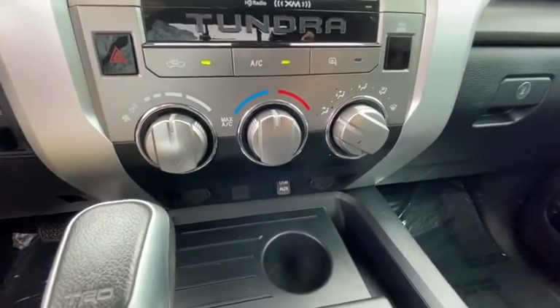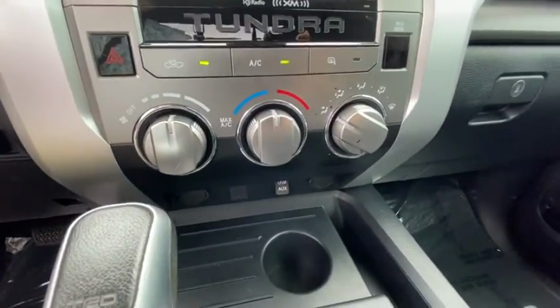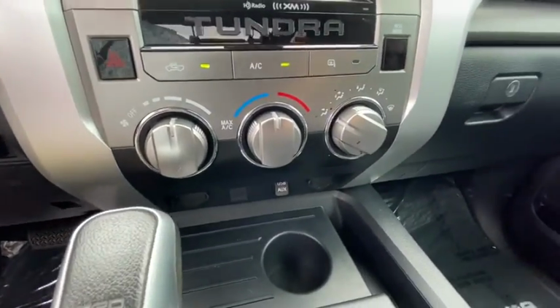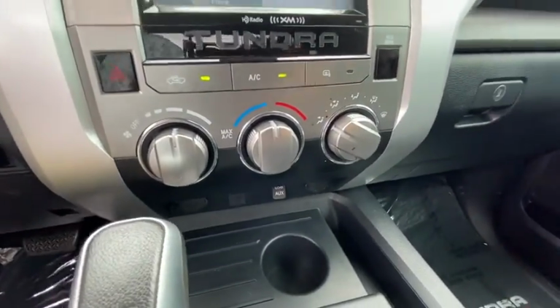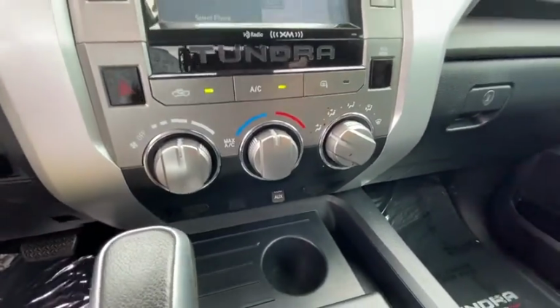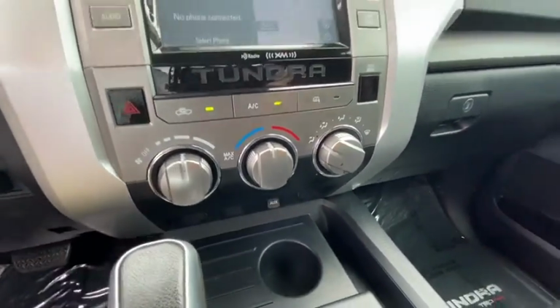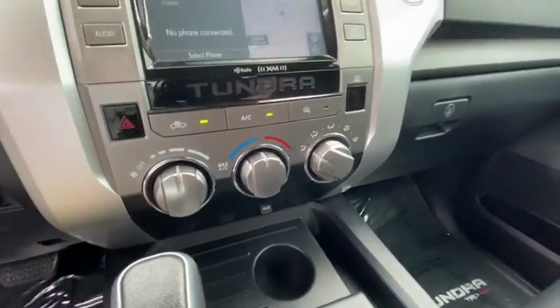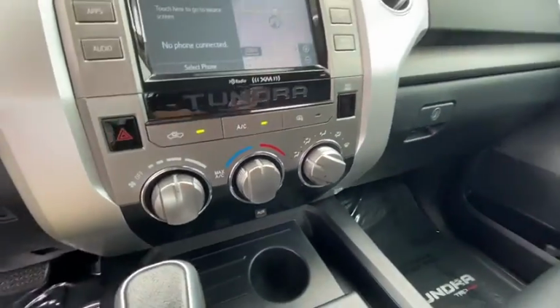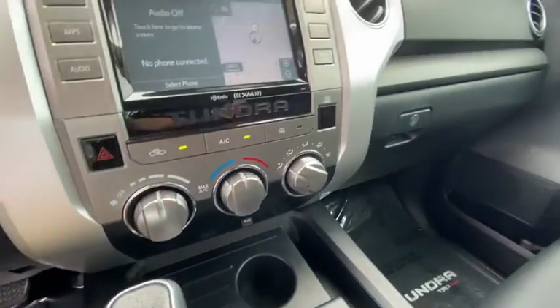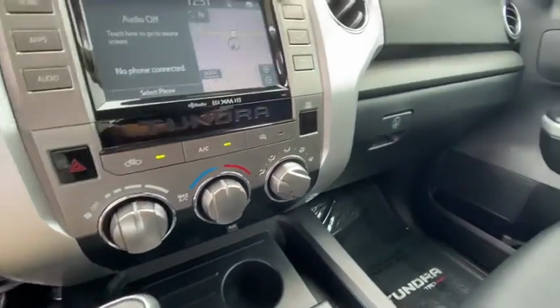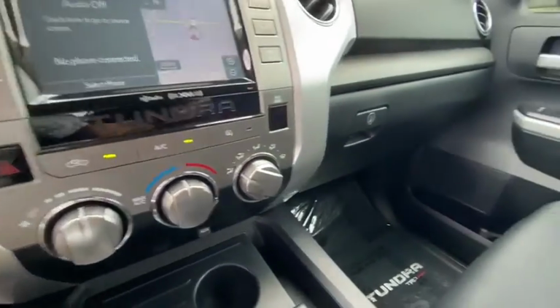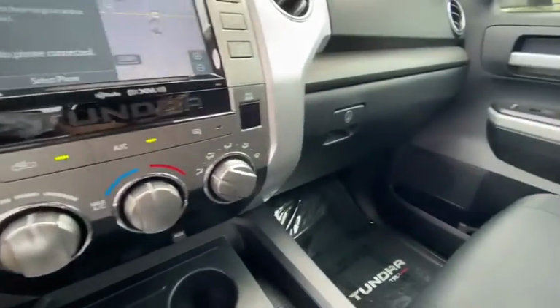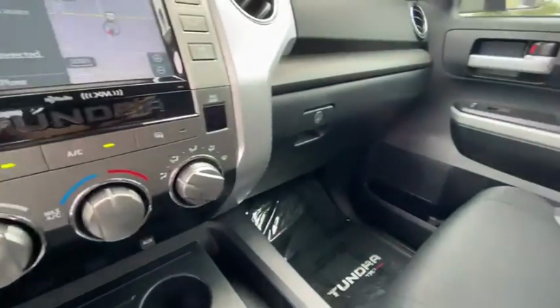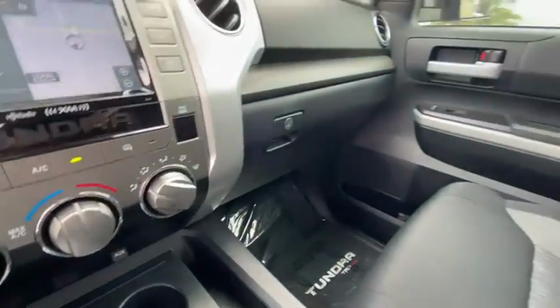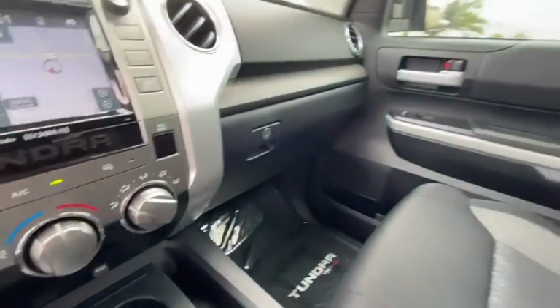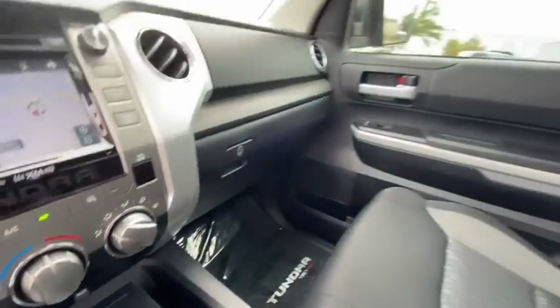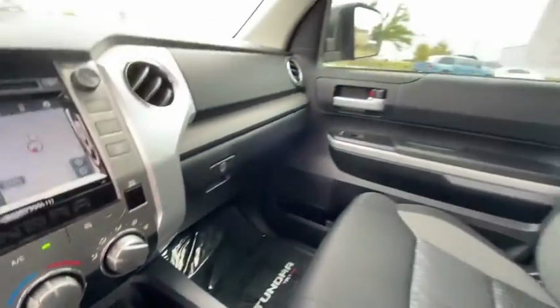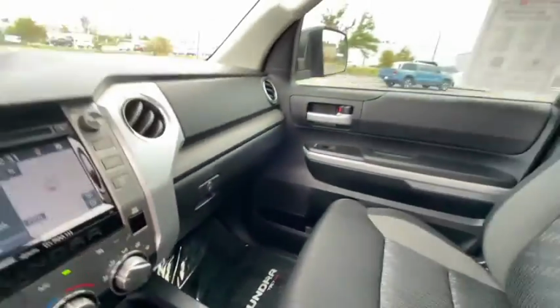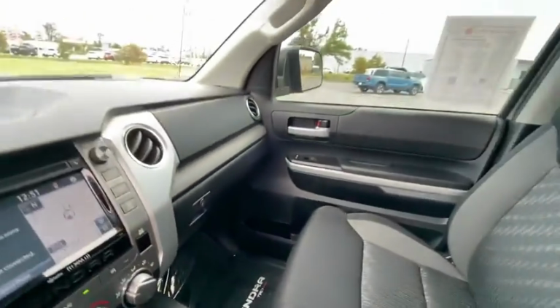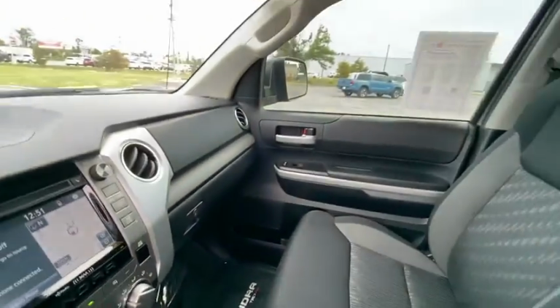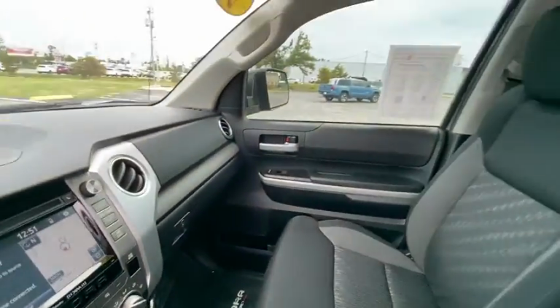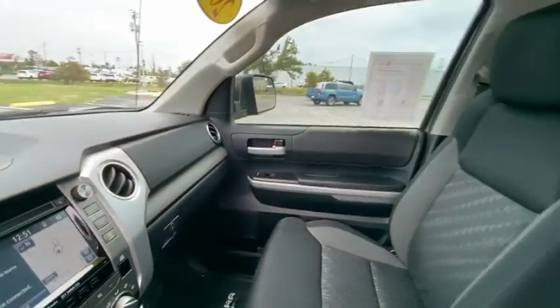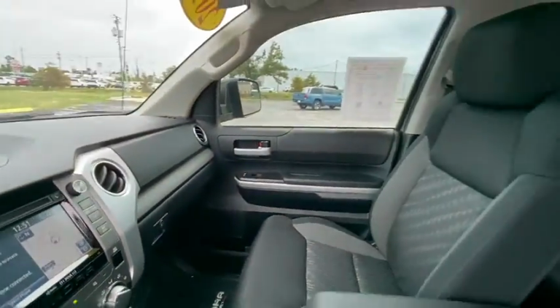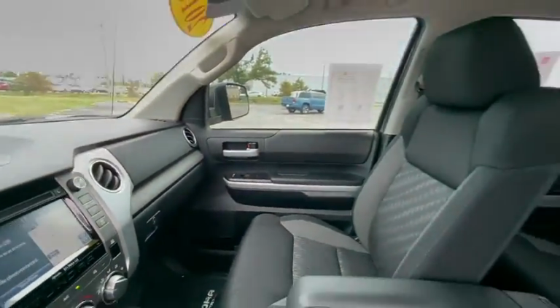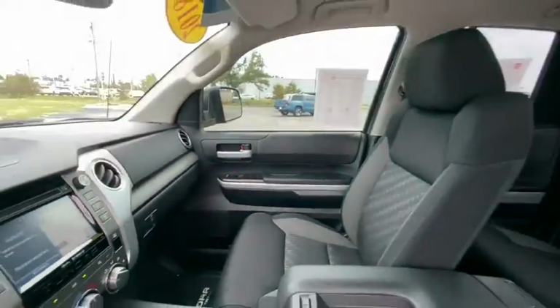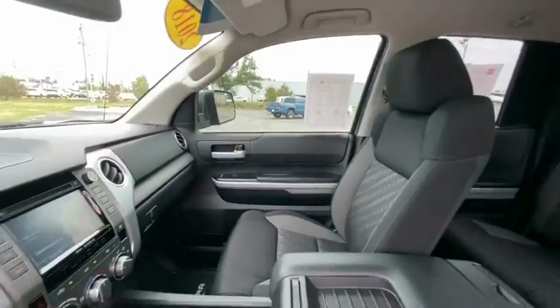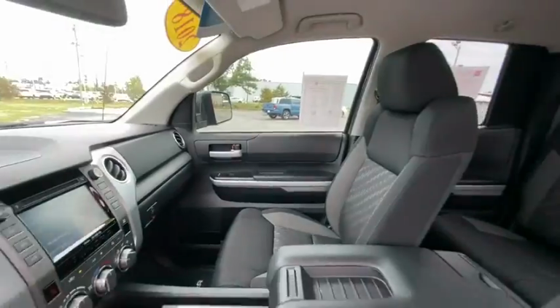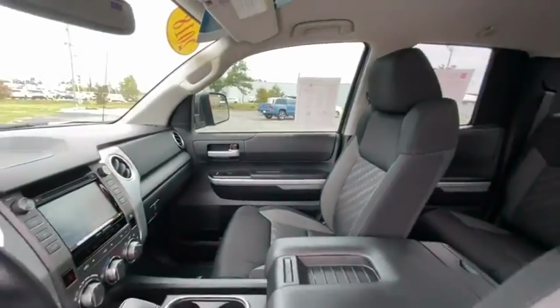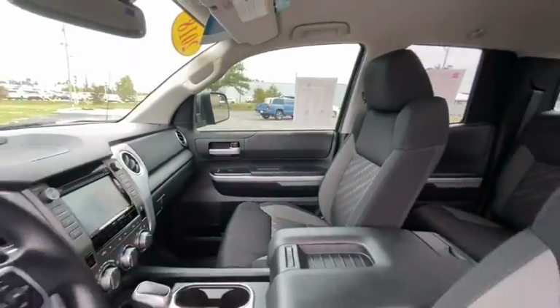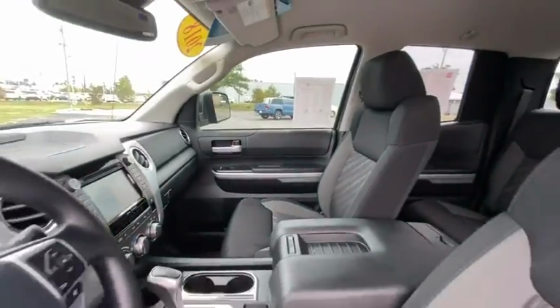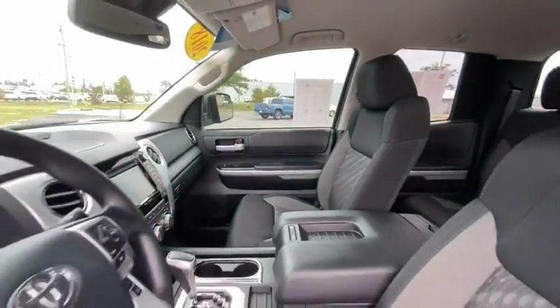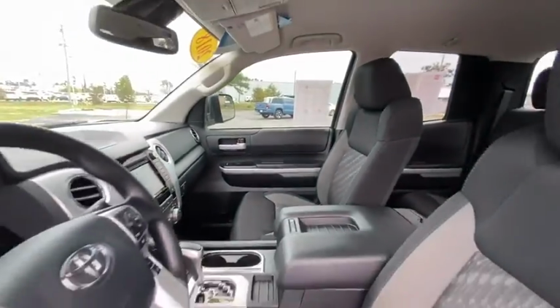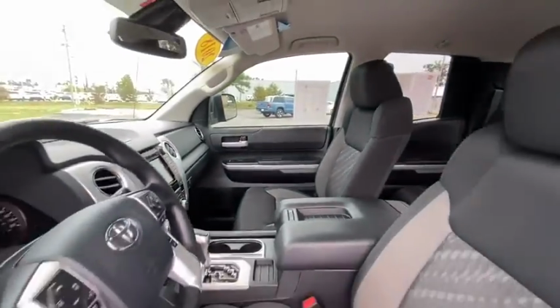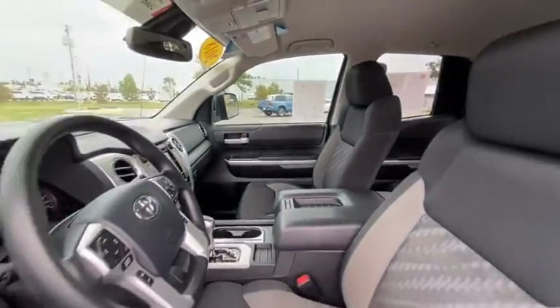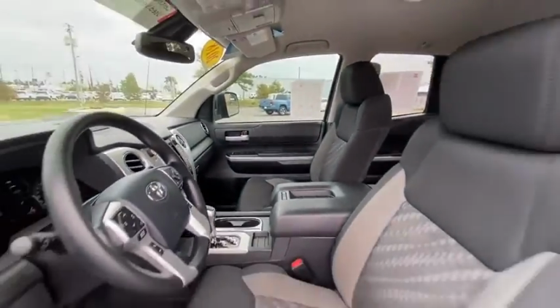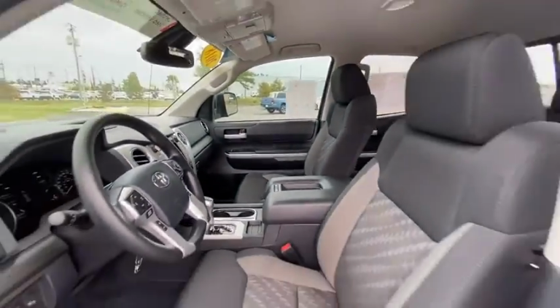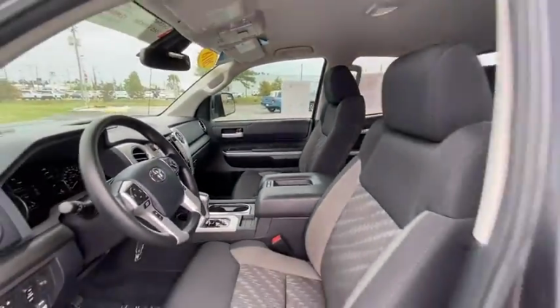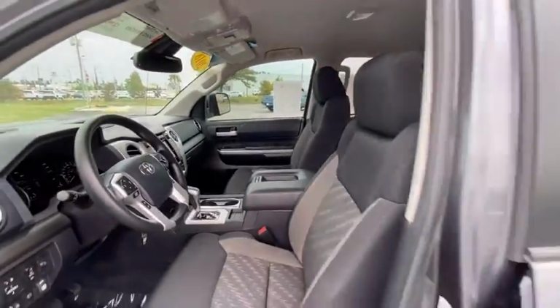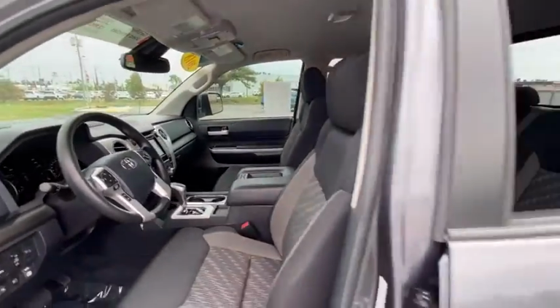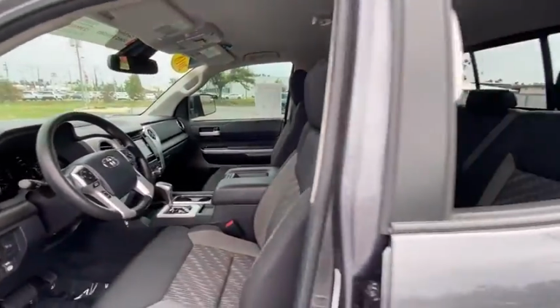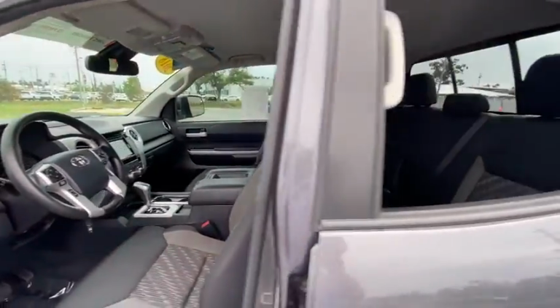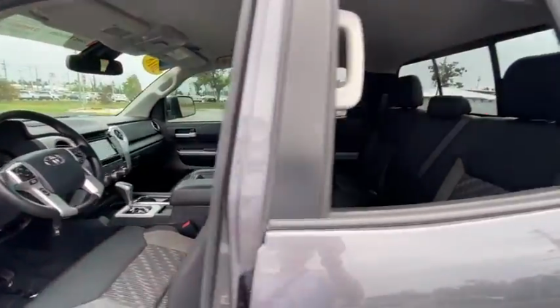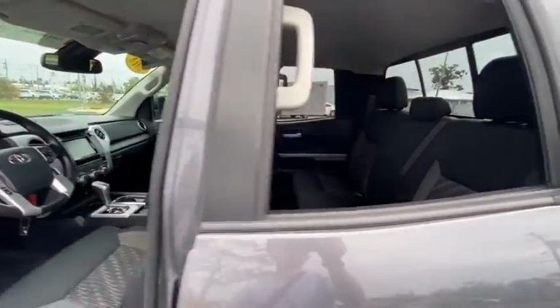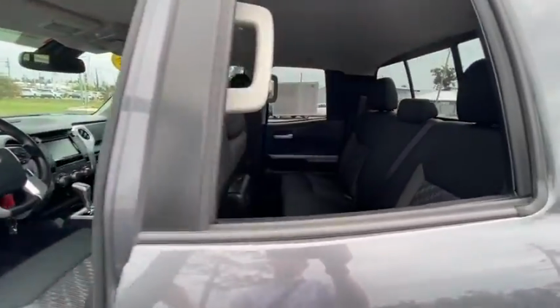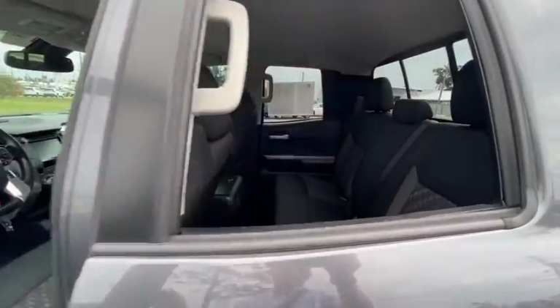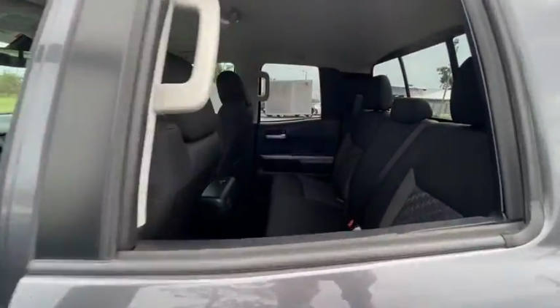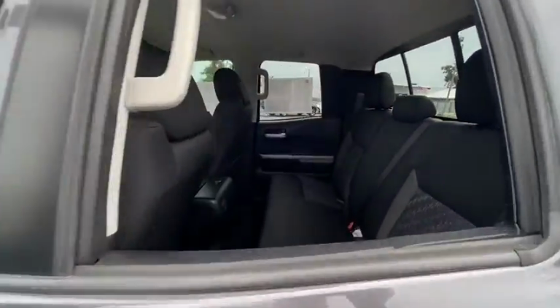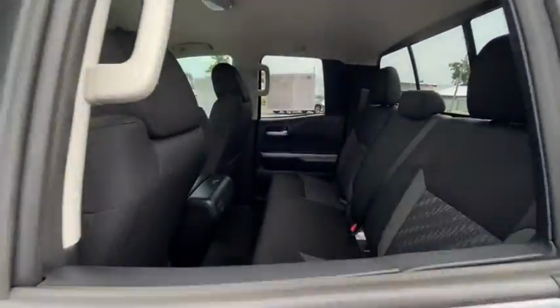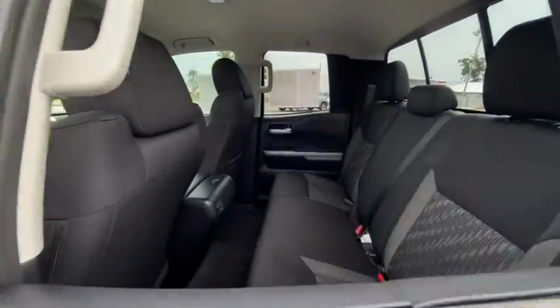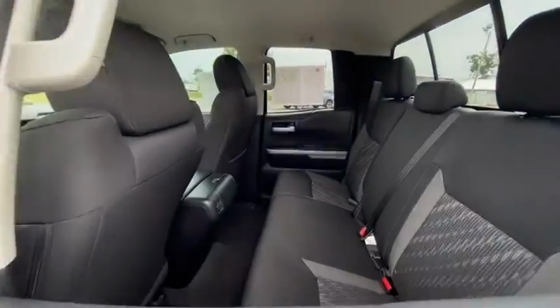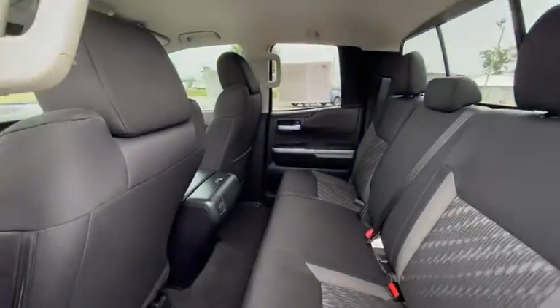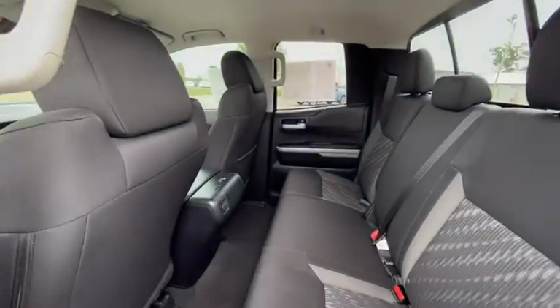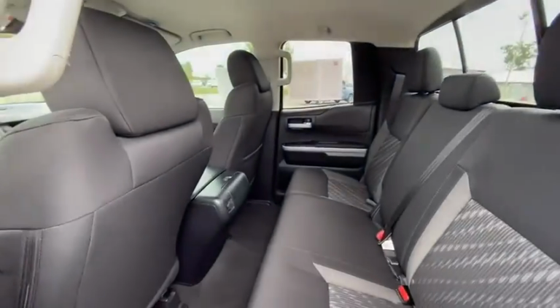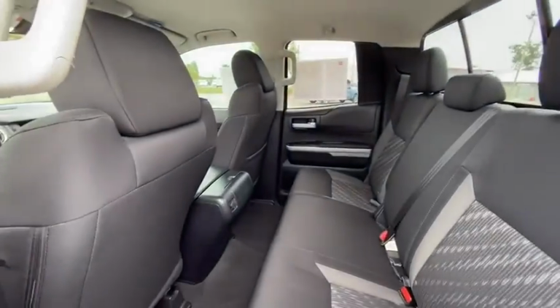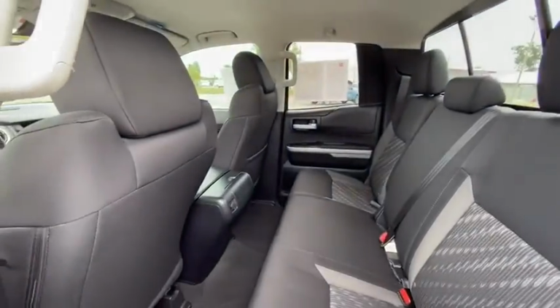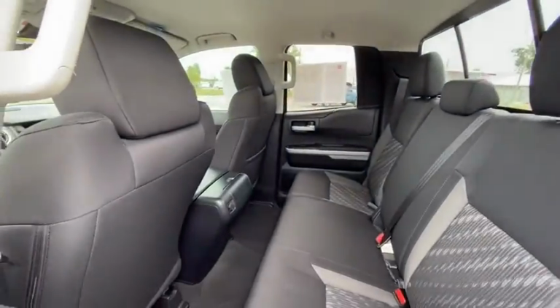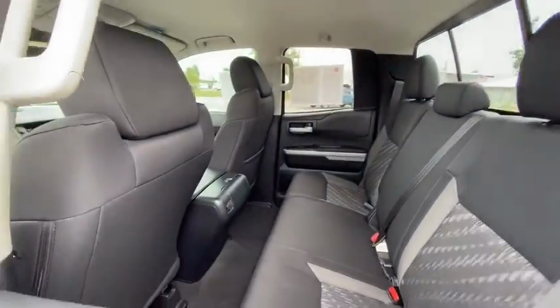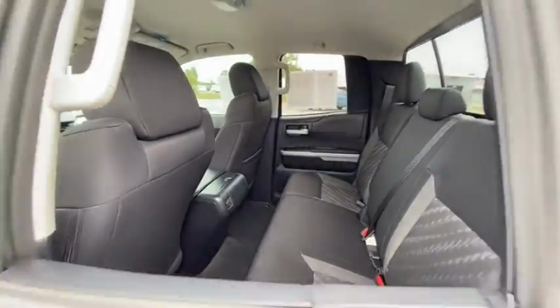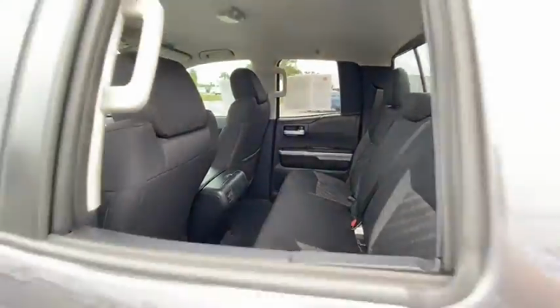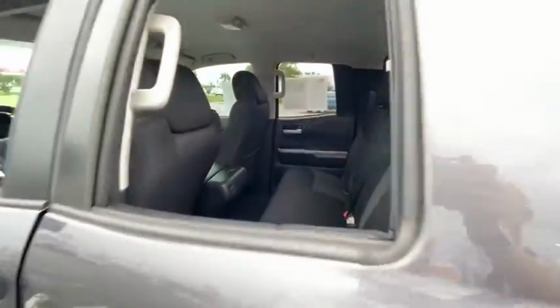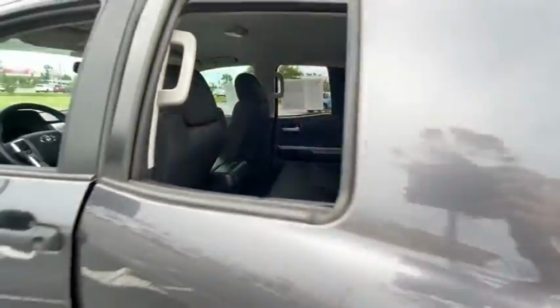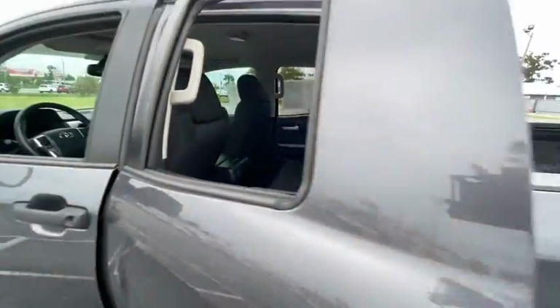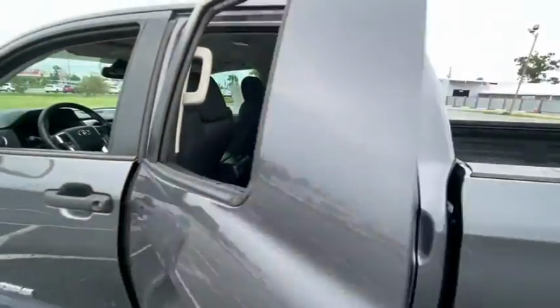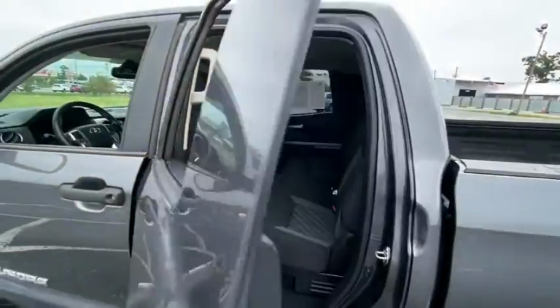Fog light, panic alarm, brake assist, sport package, overhead console, tachometer, Sirius satellite radio.